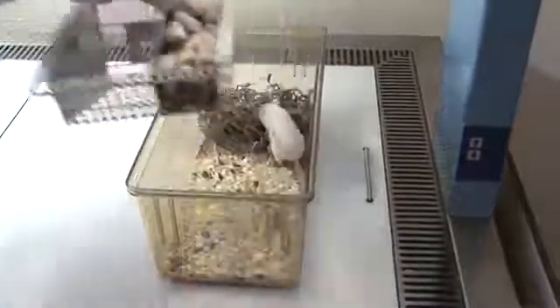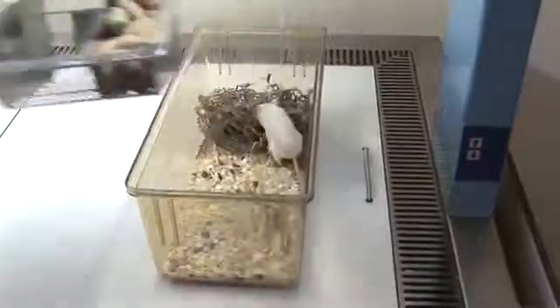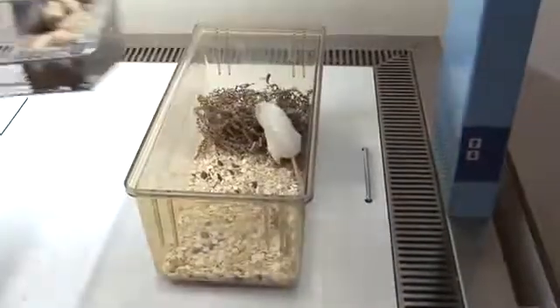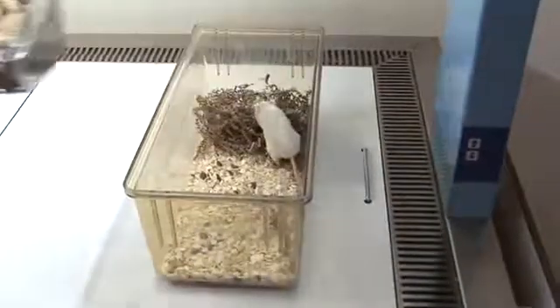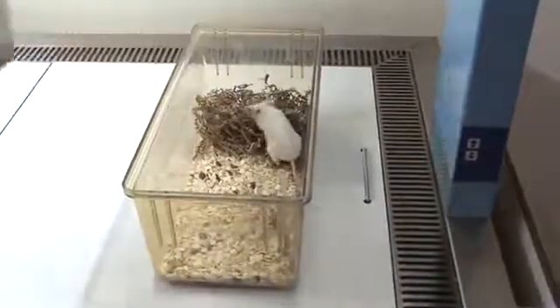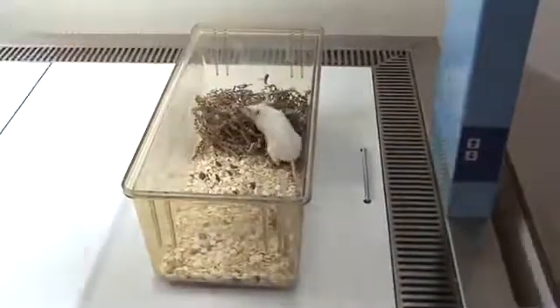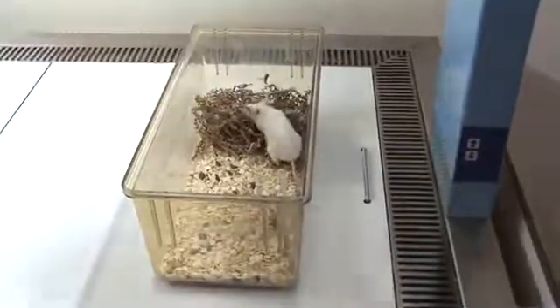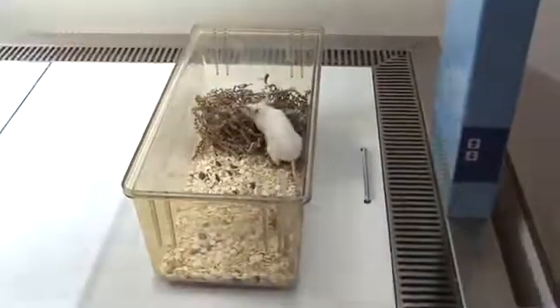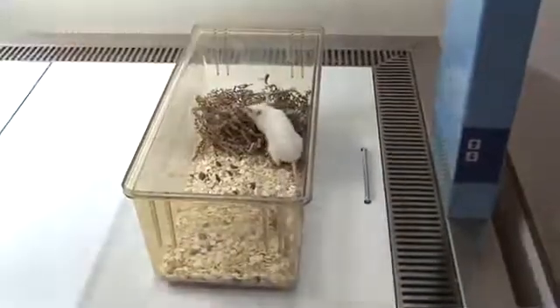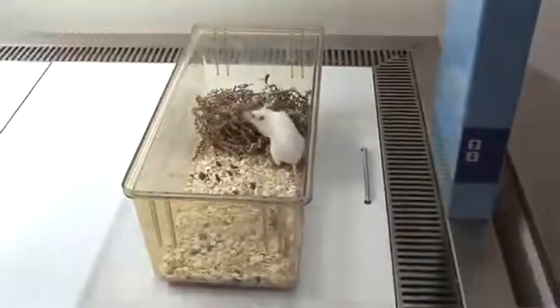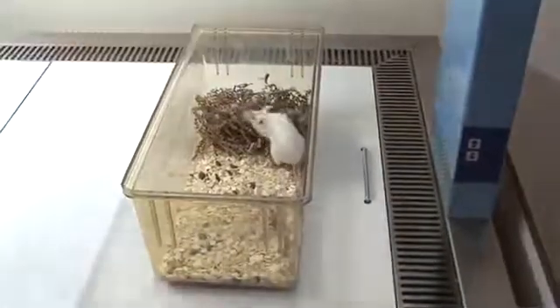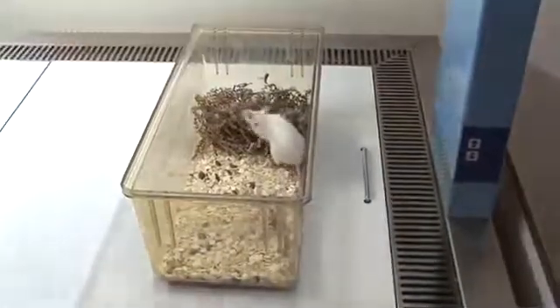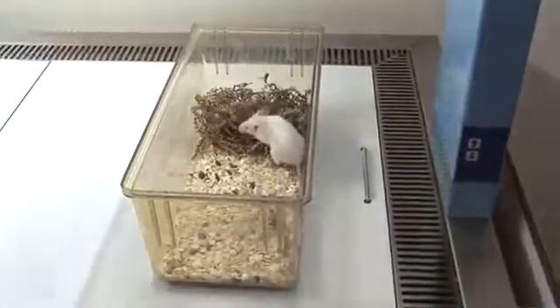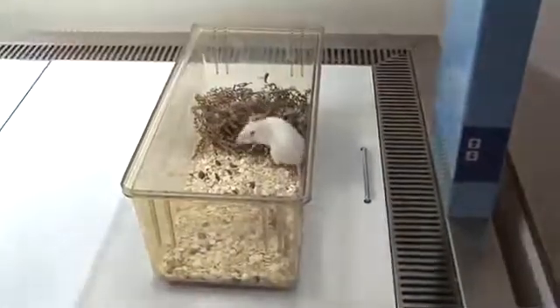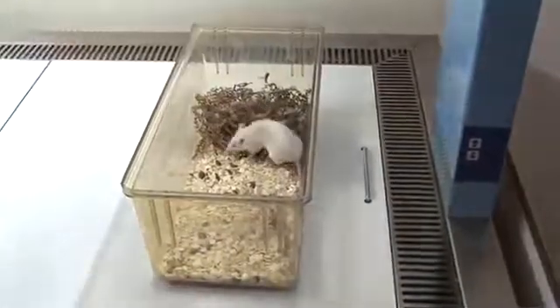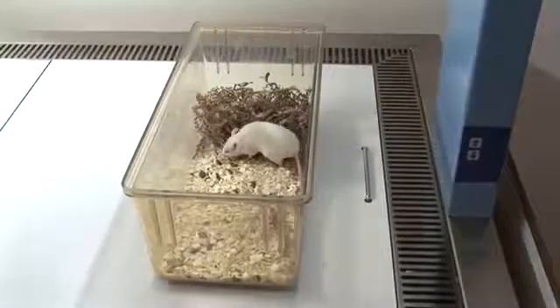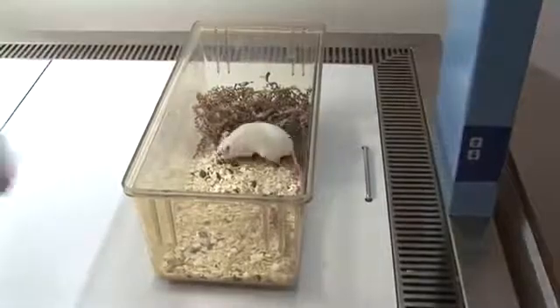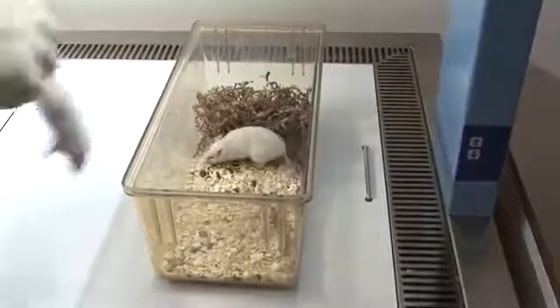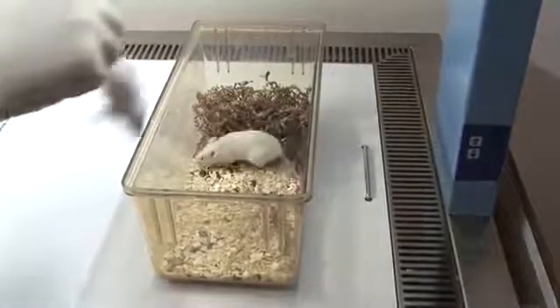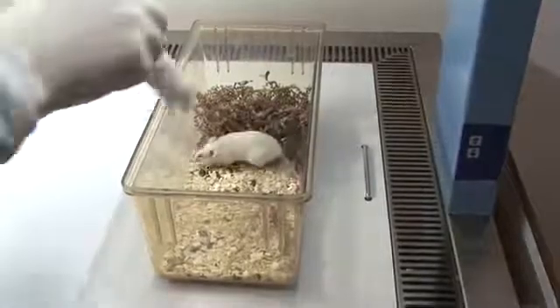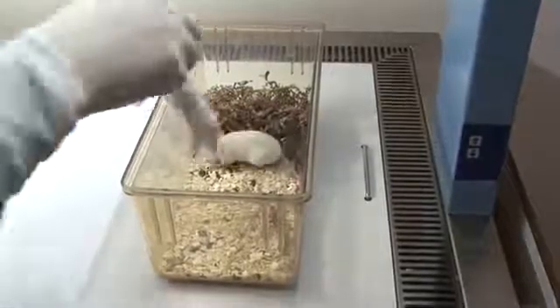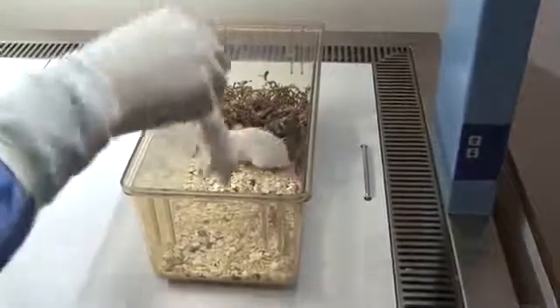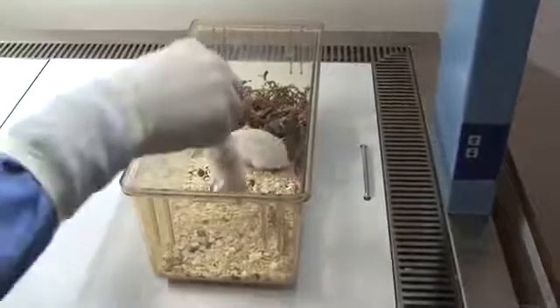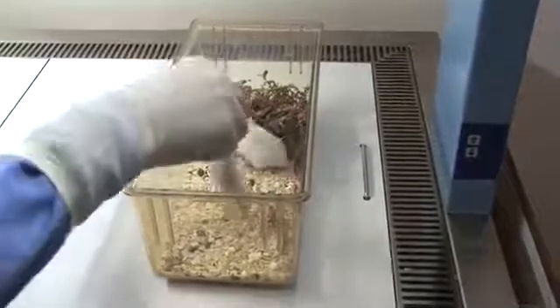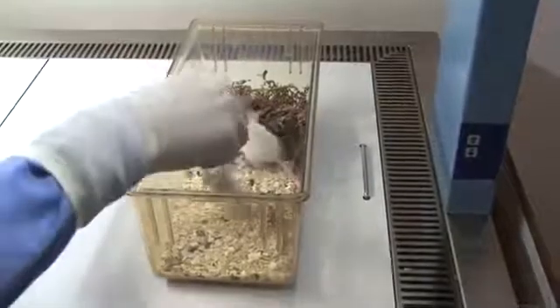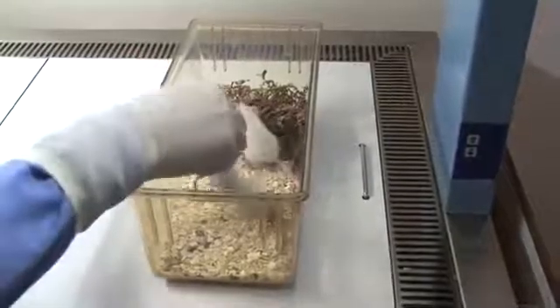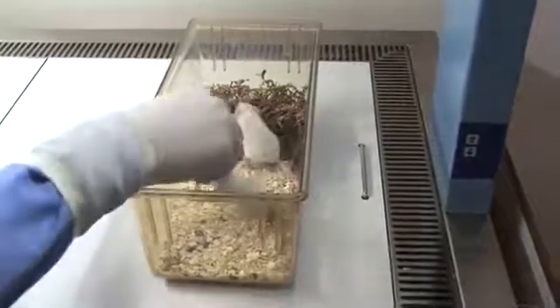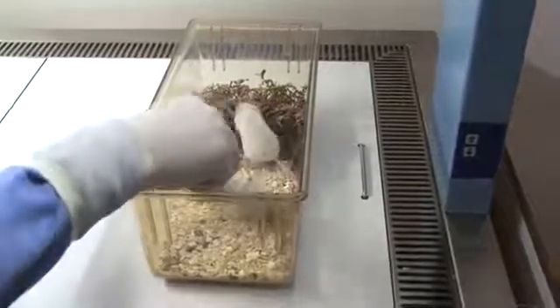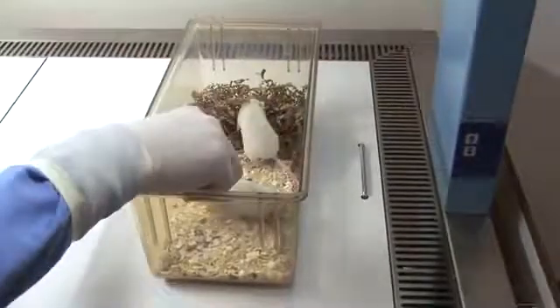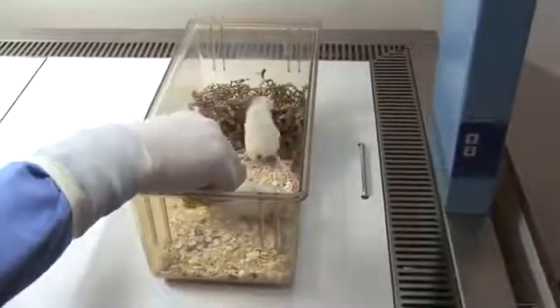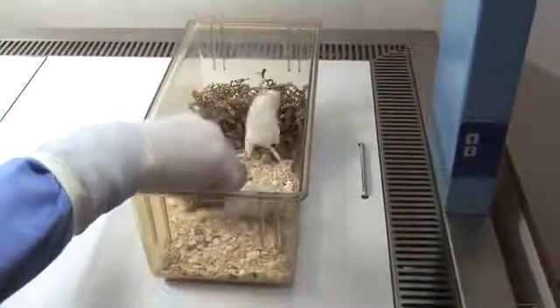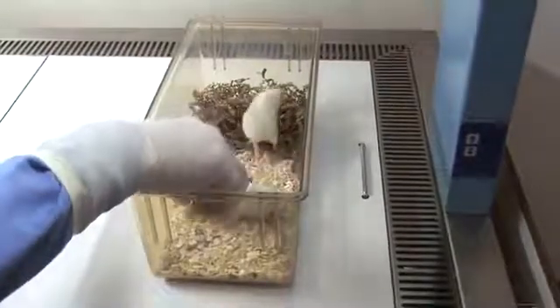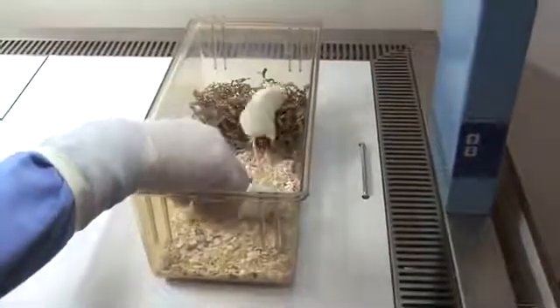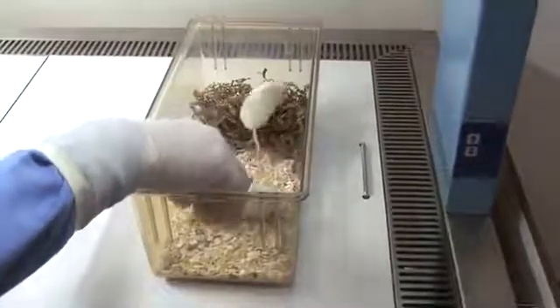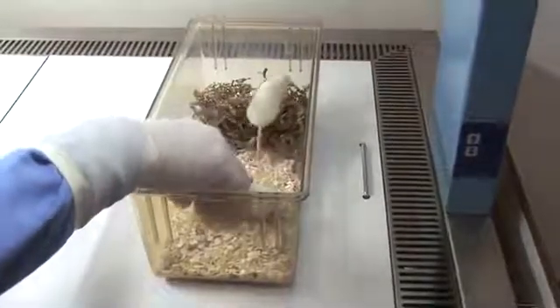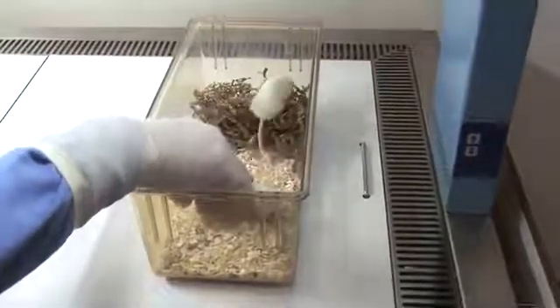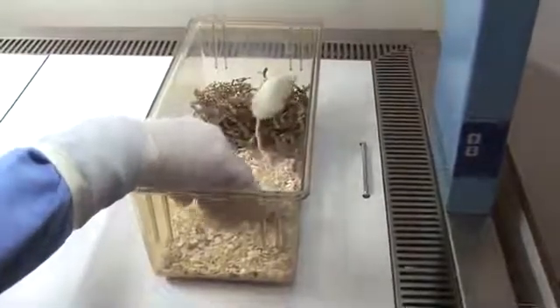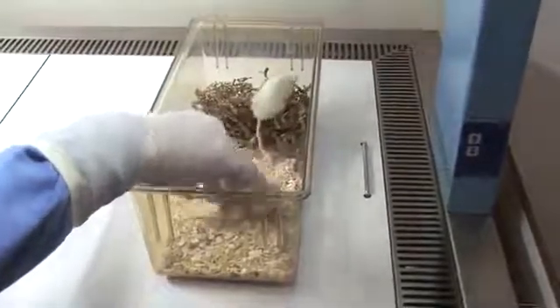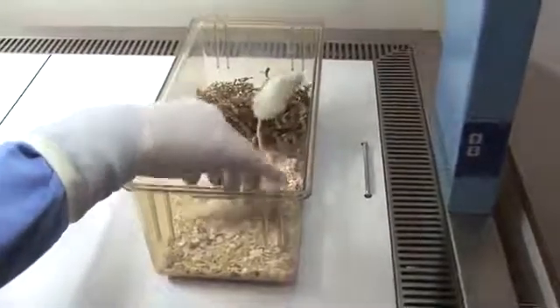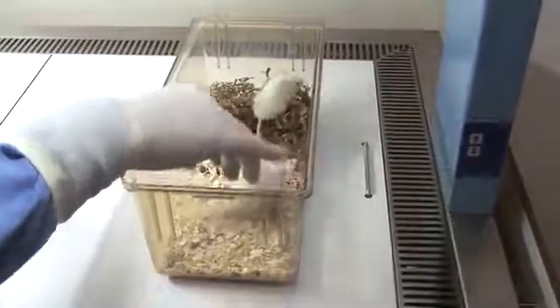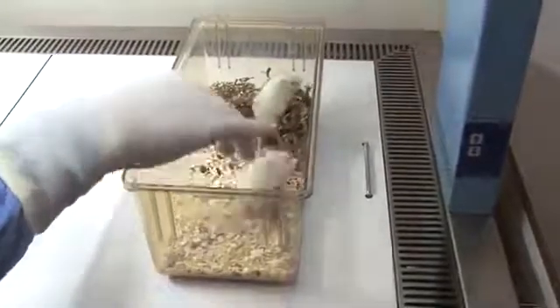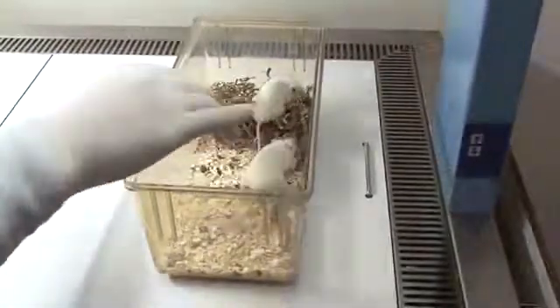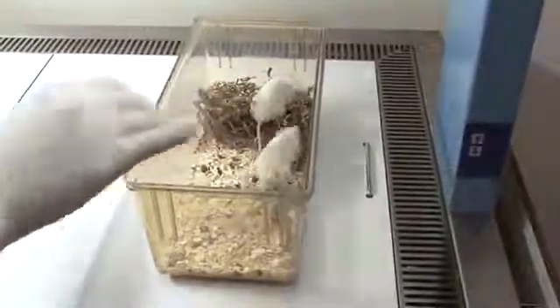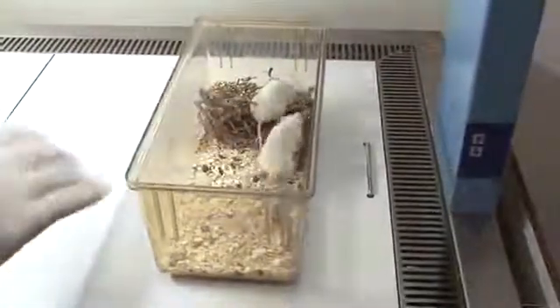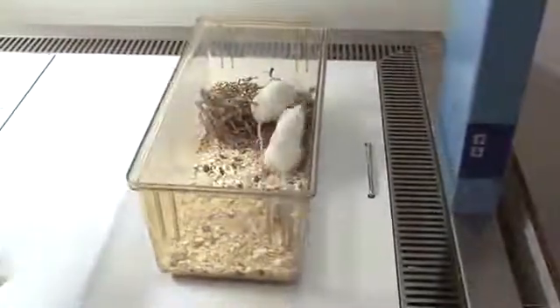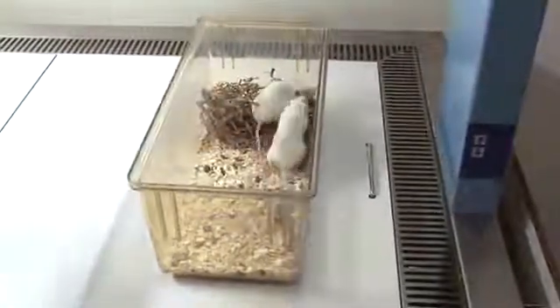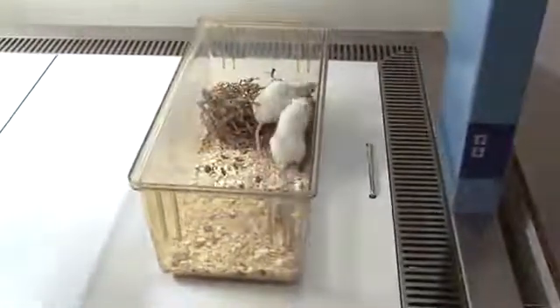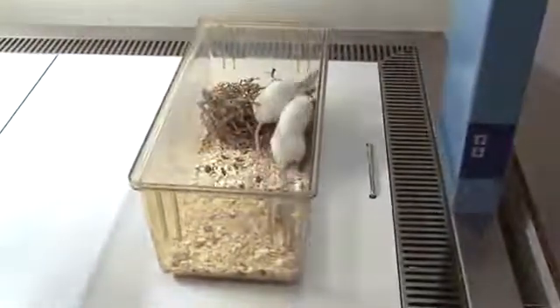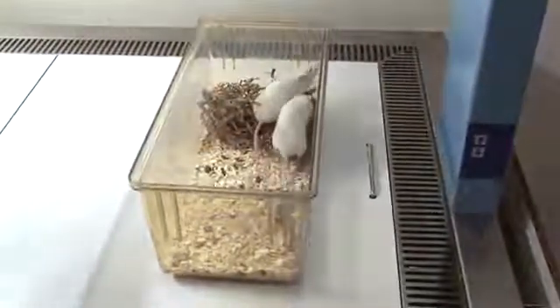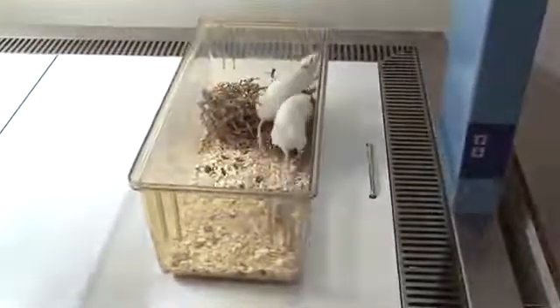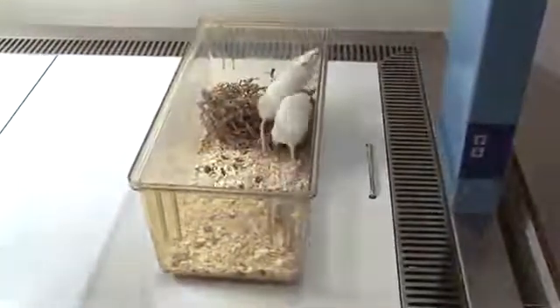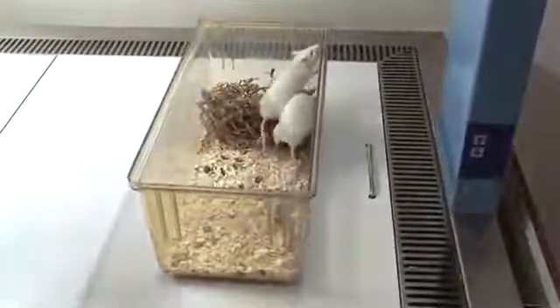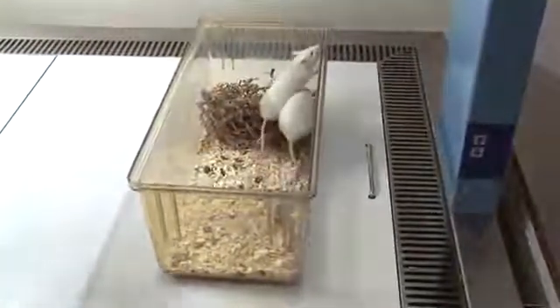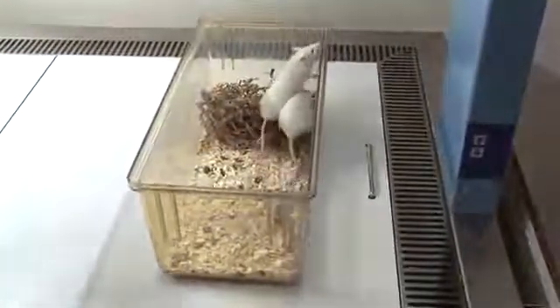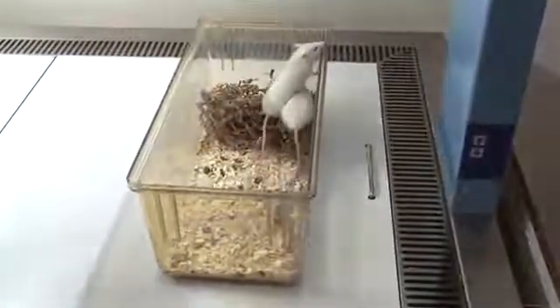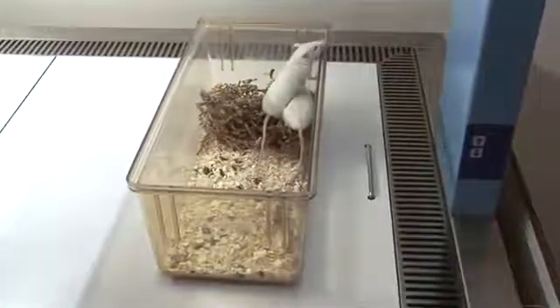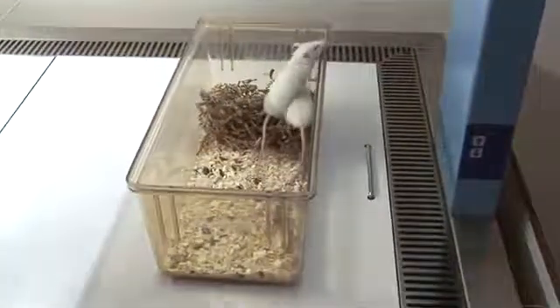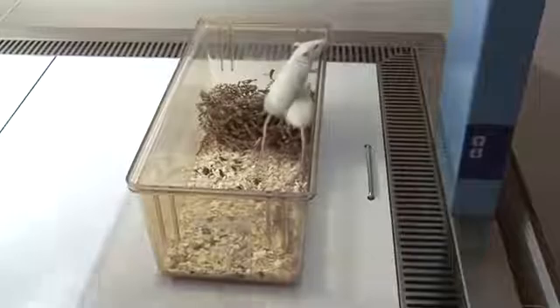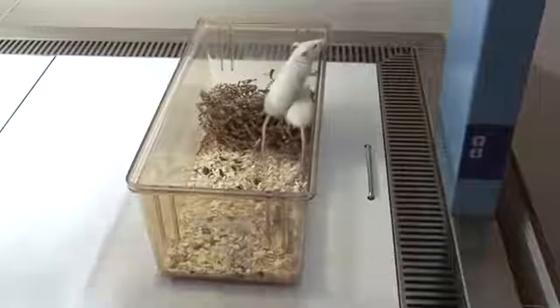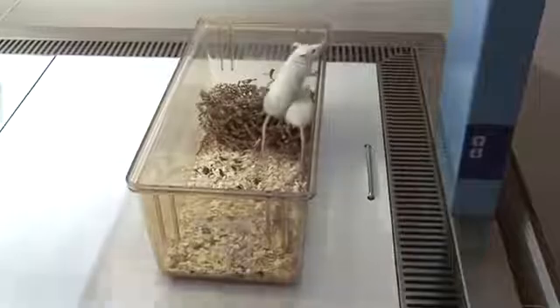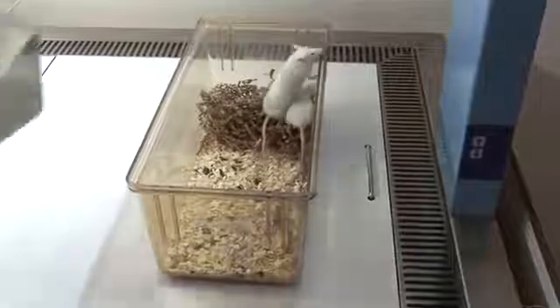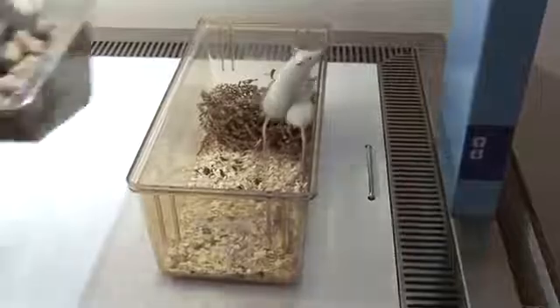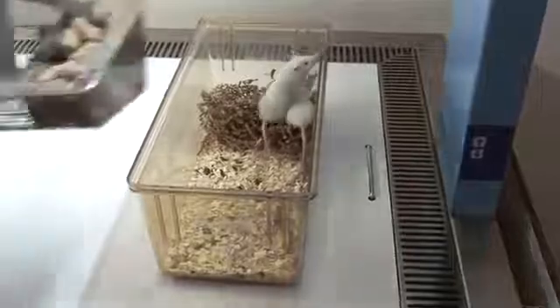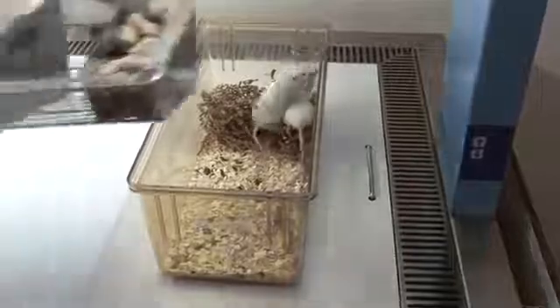When releasing the mouse, maintain a secure grip until its feet have made contact with the cage floor, then gently release it.